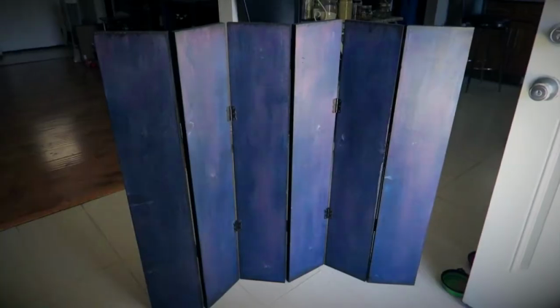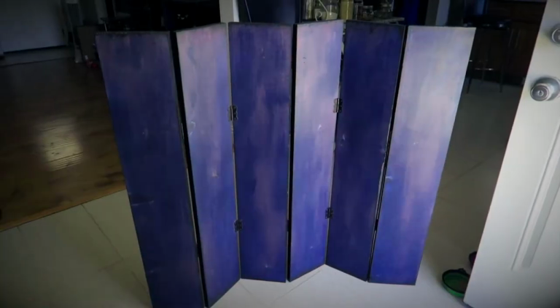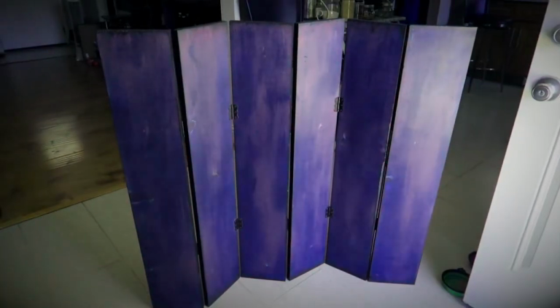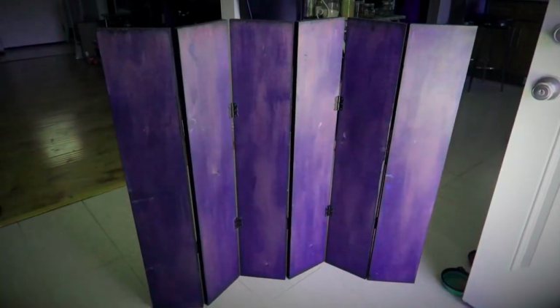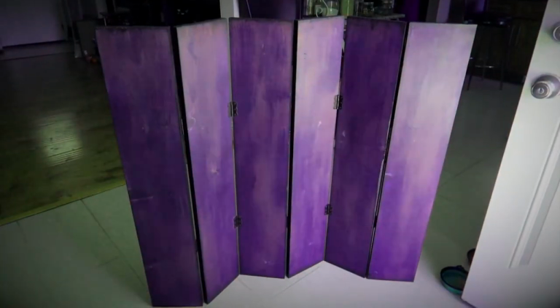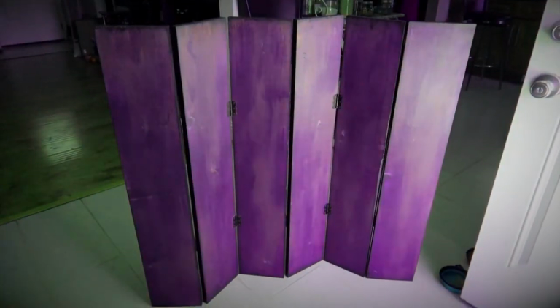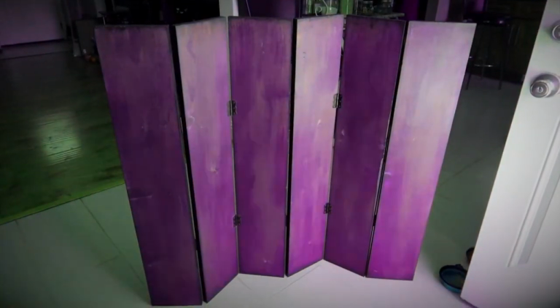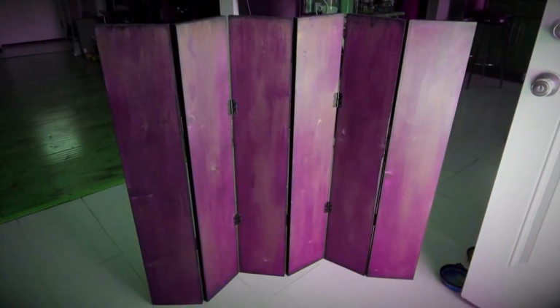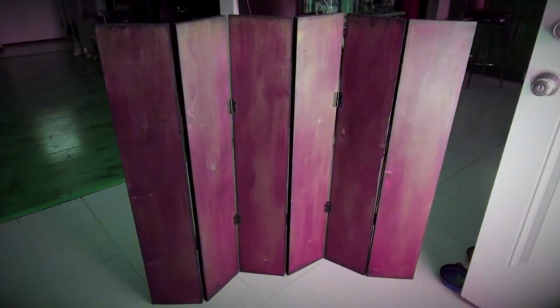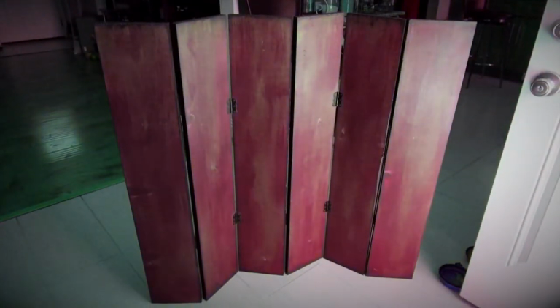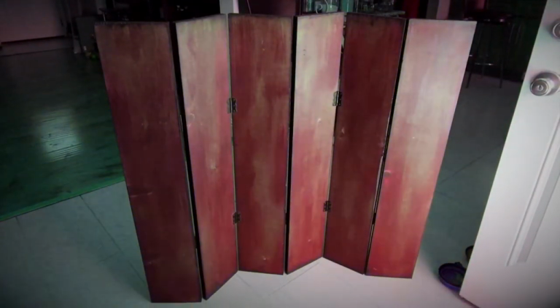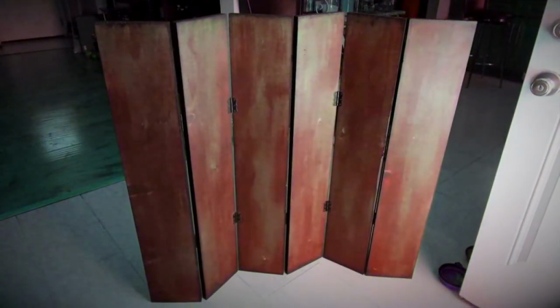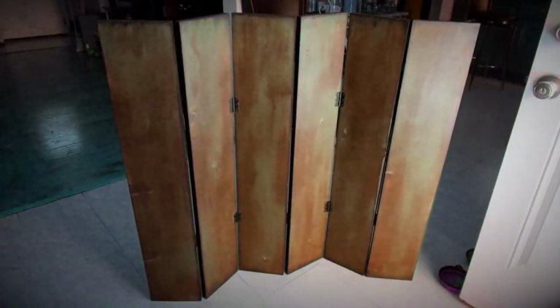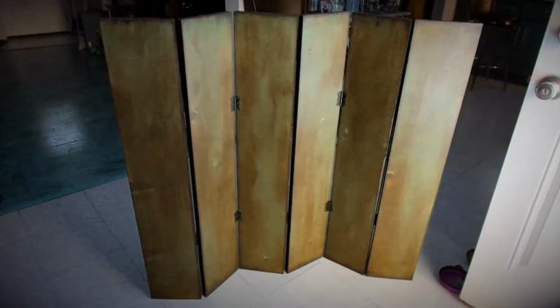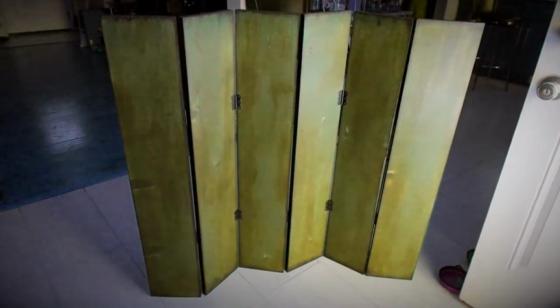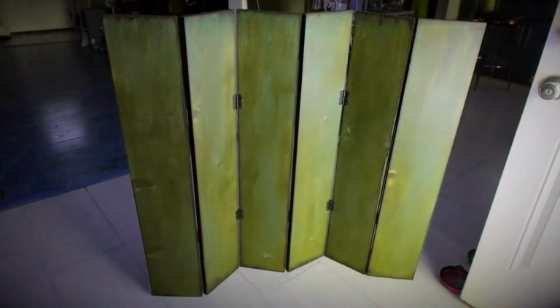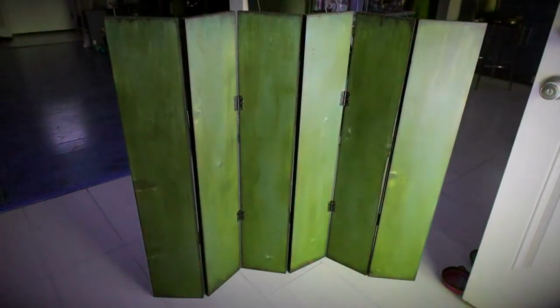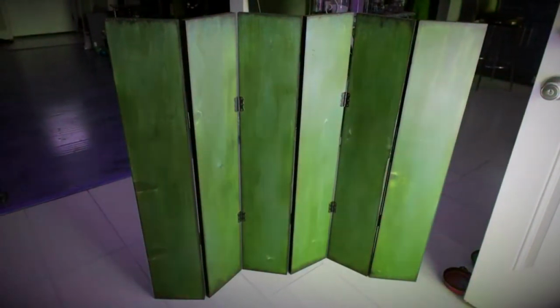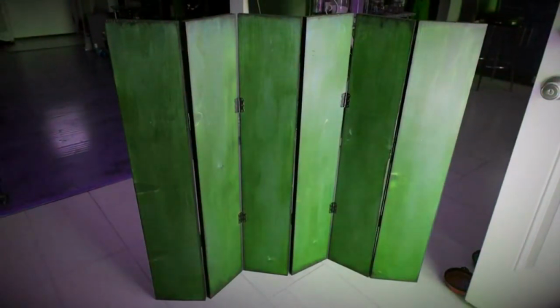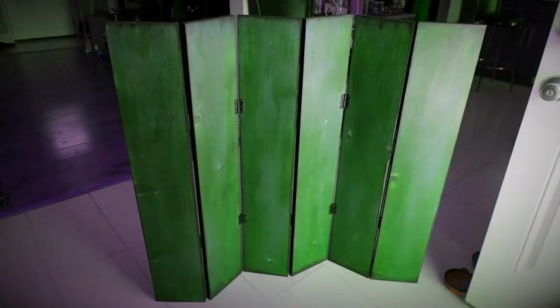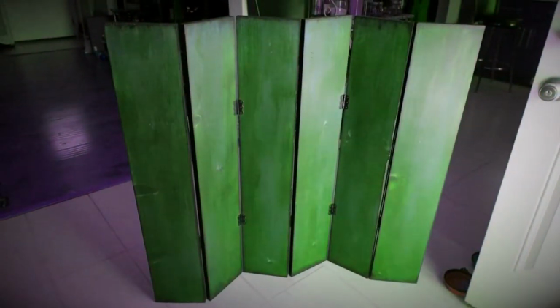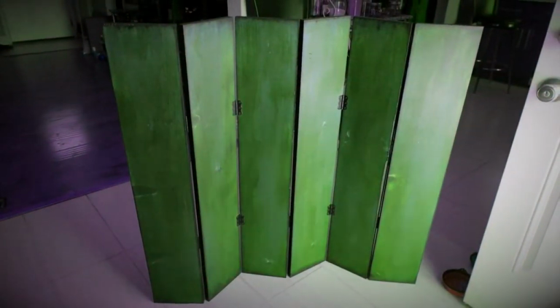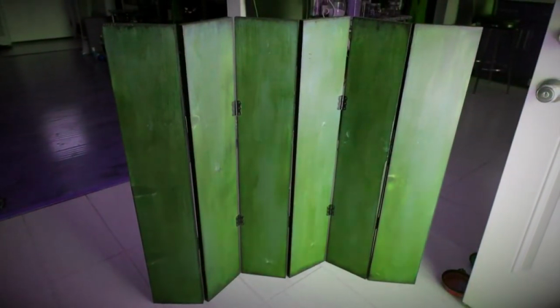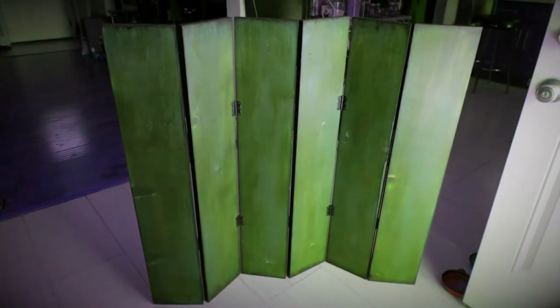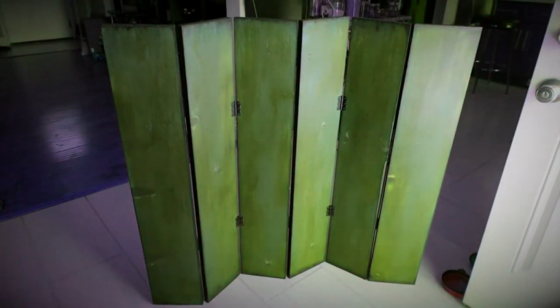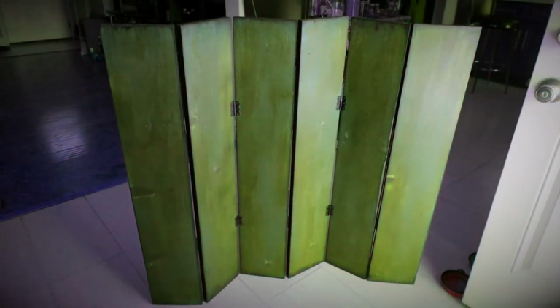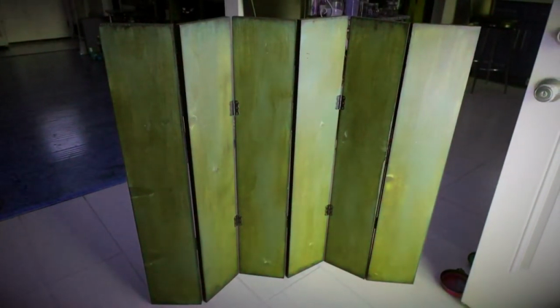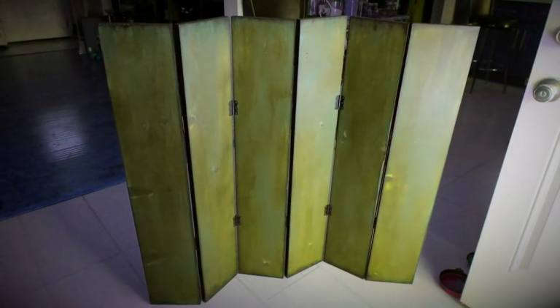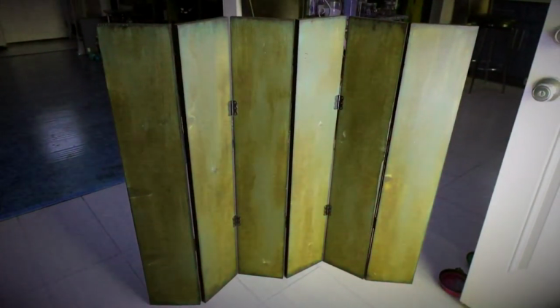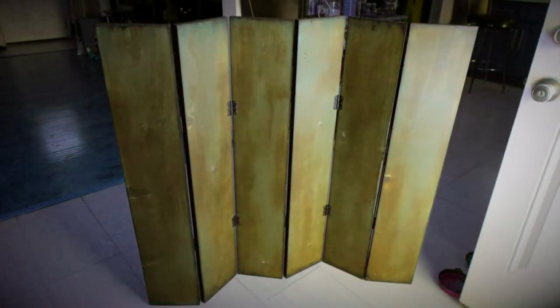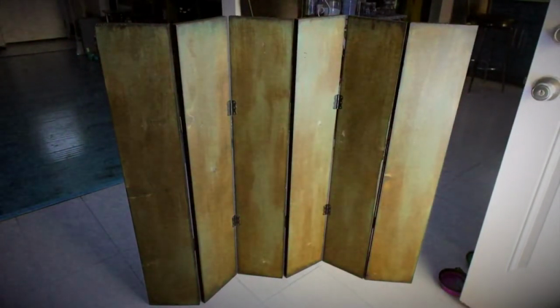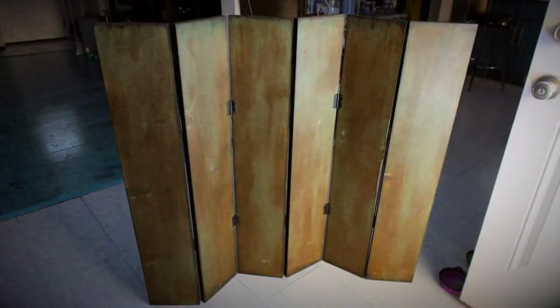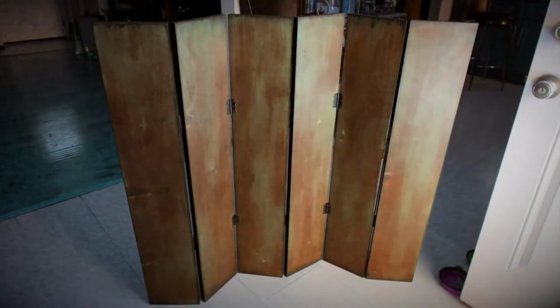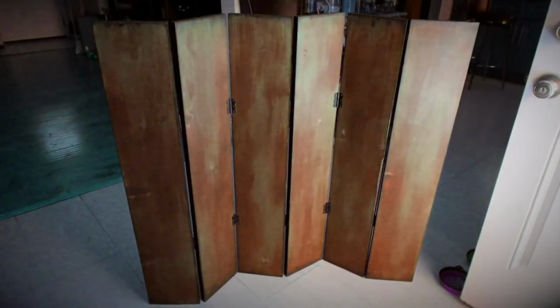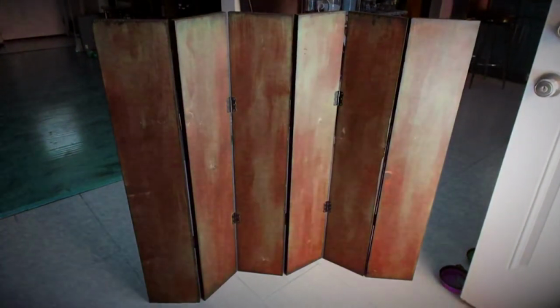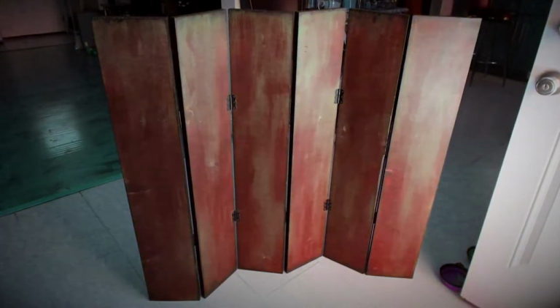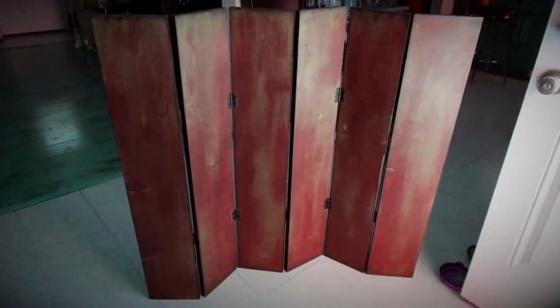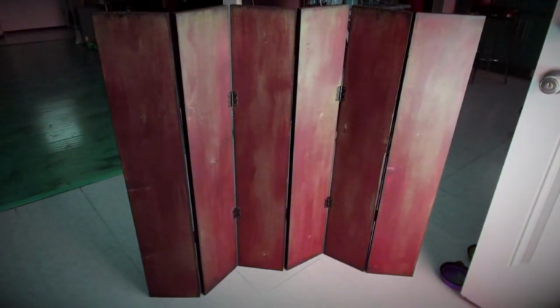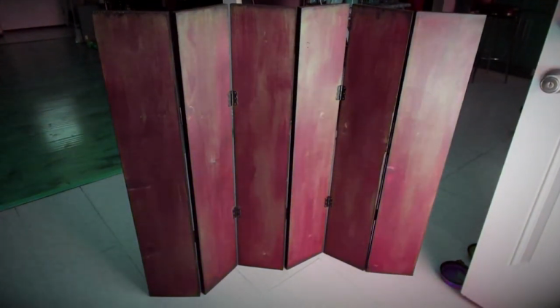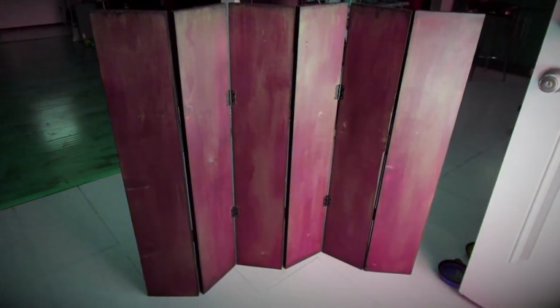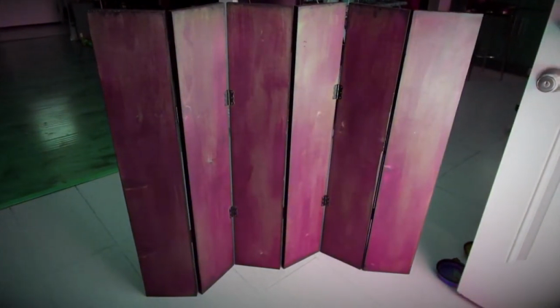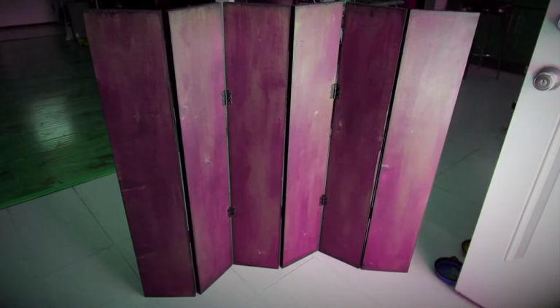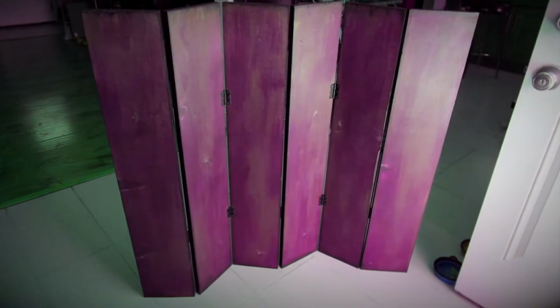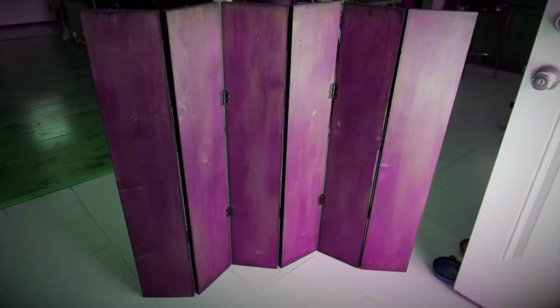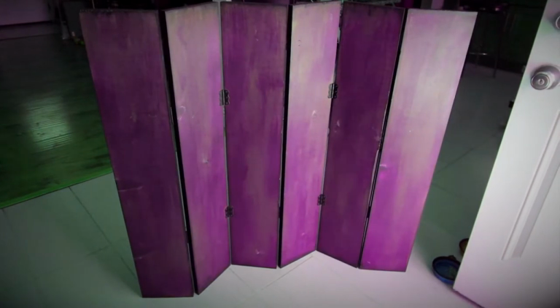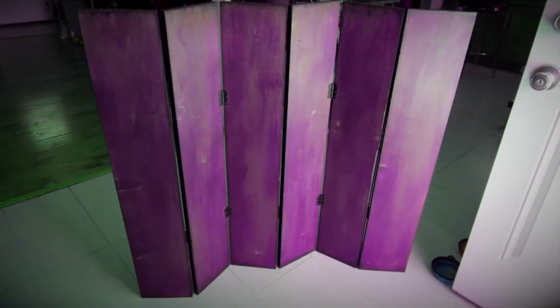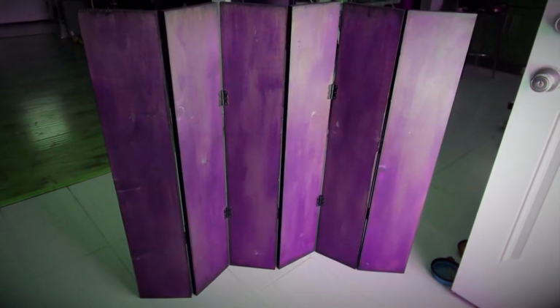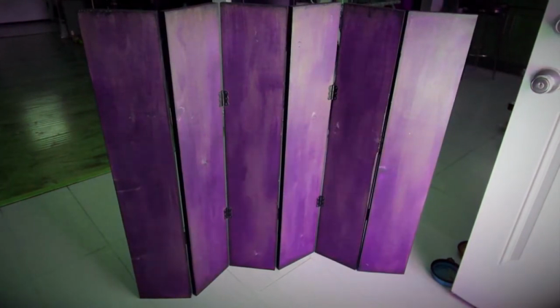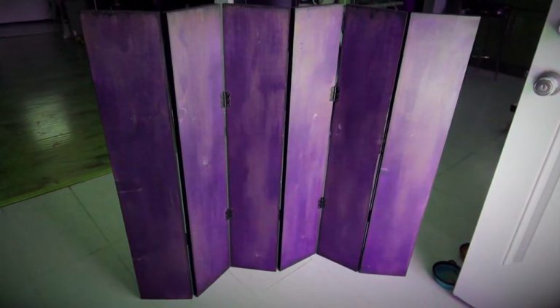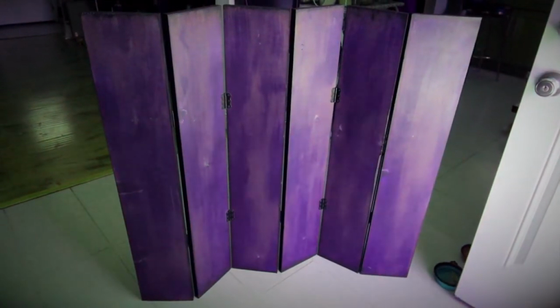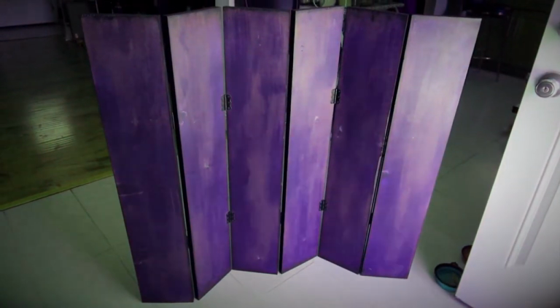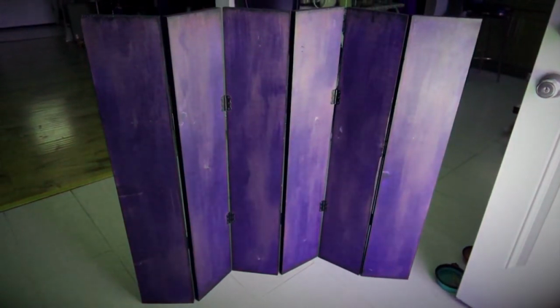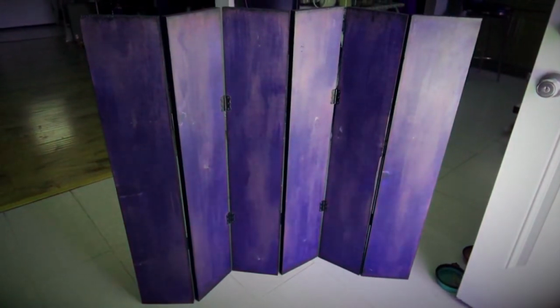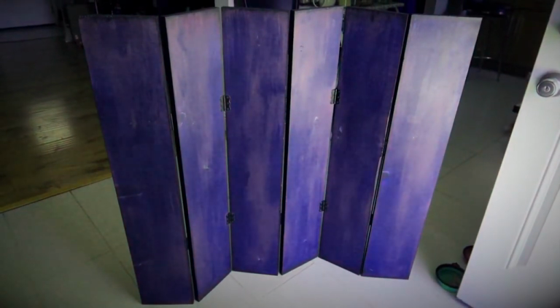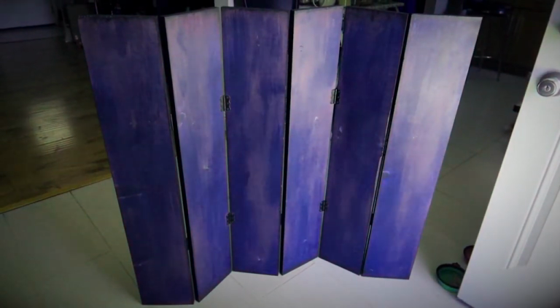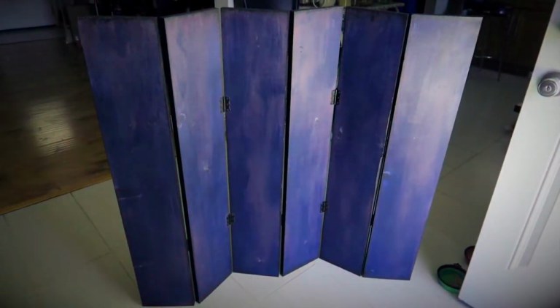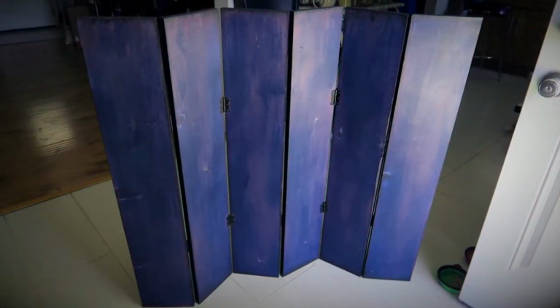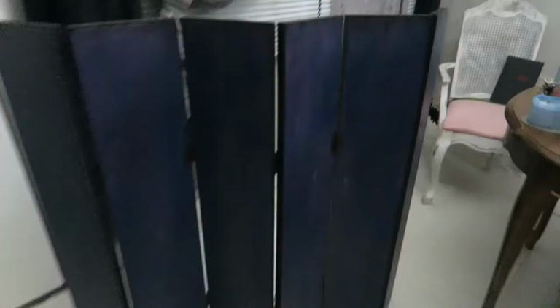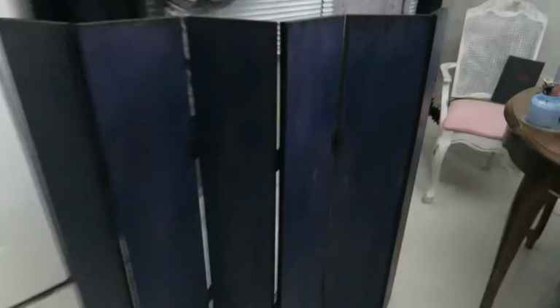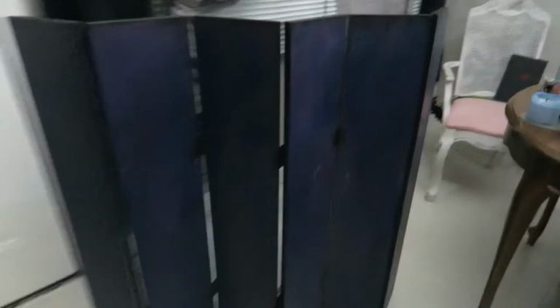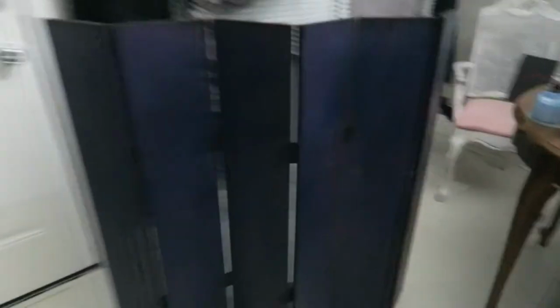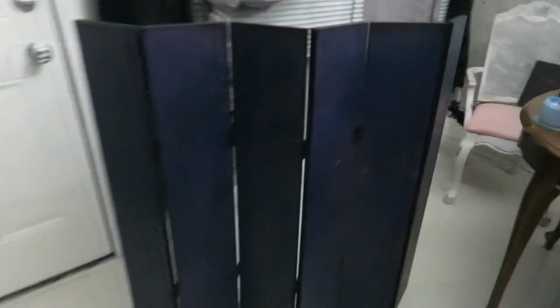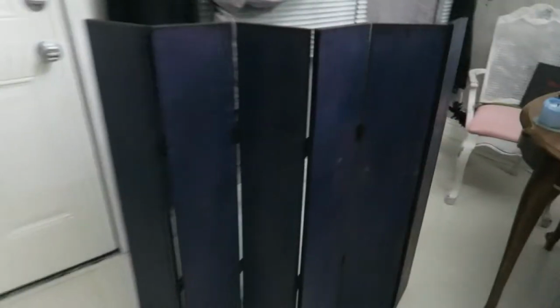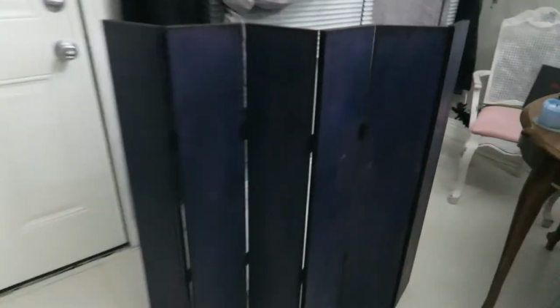Hello everyone, welcome back to Skeletorina DIY. Today I want to share with you this lovely little mini room divider that I made.